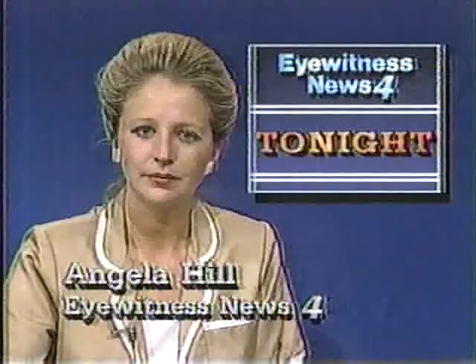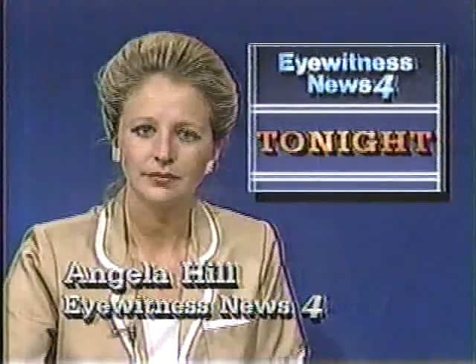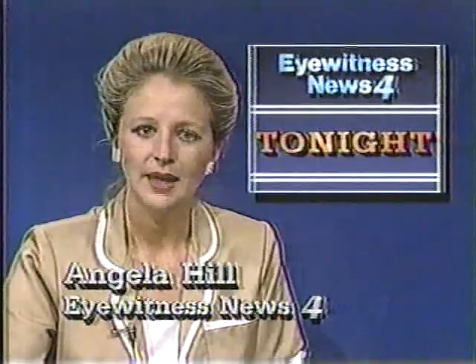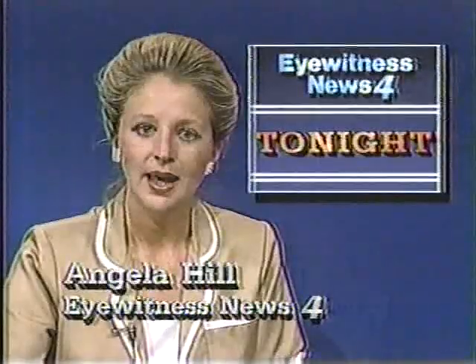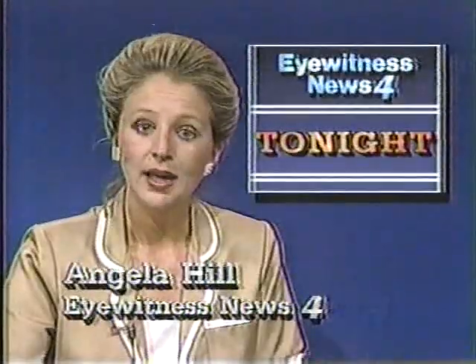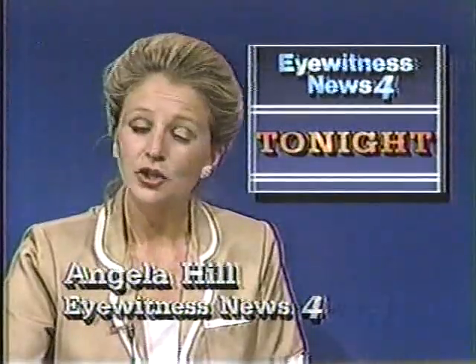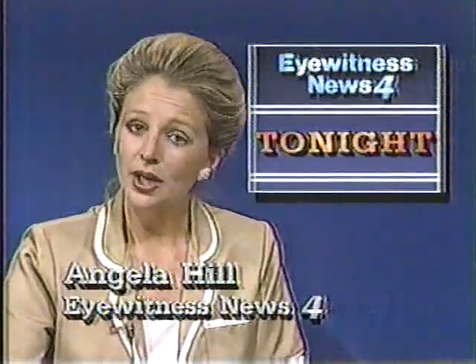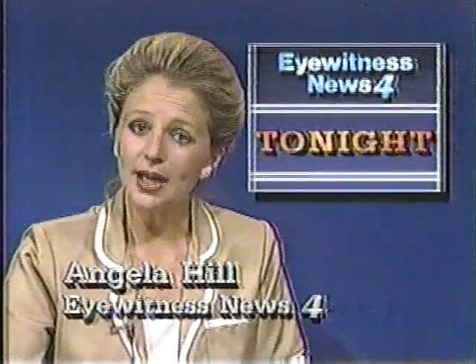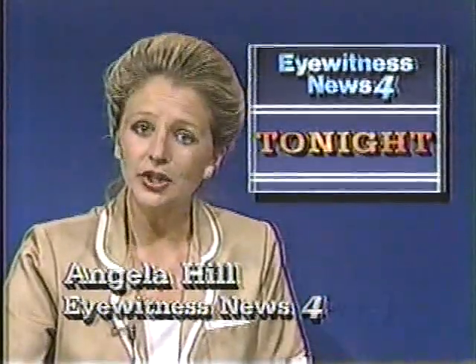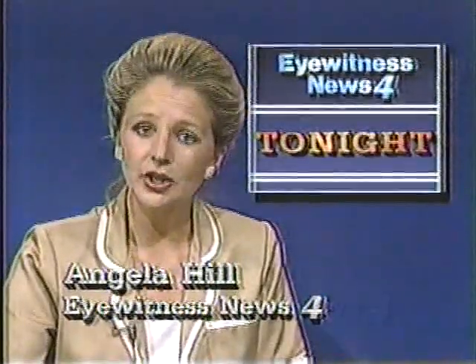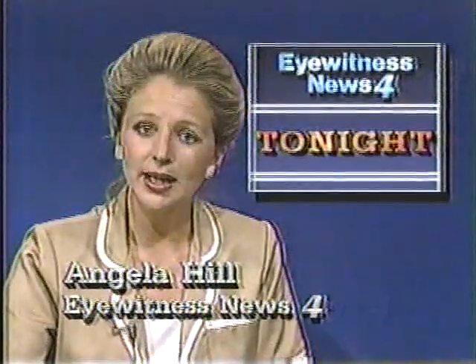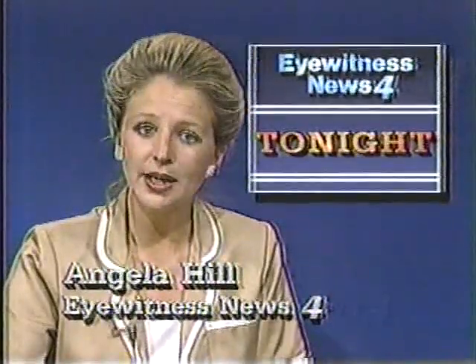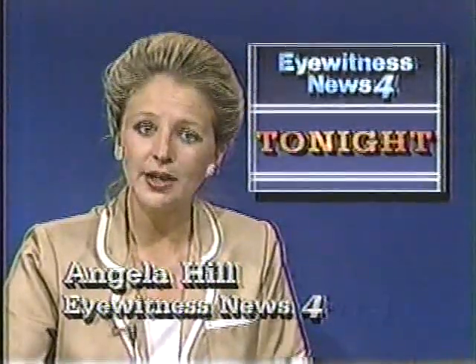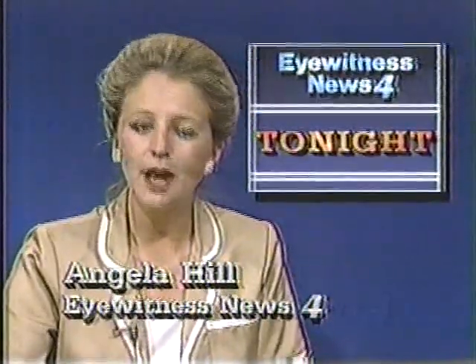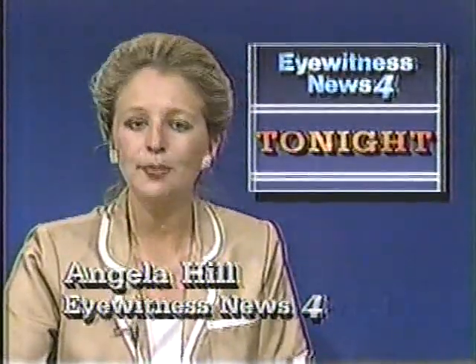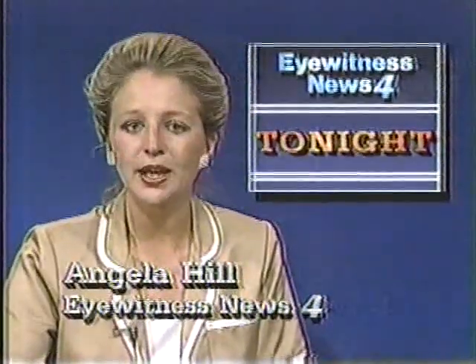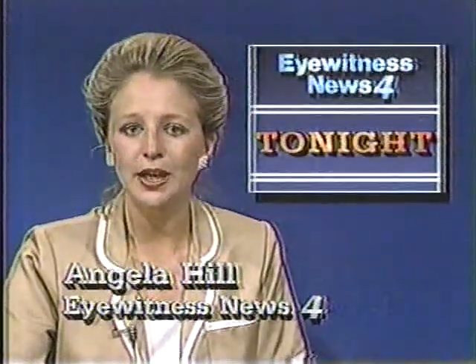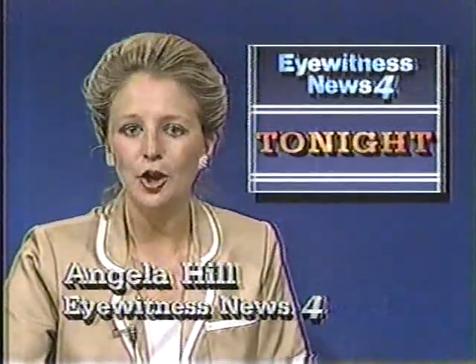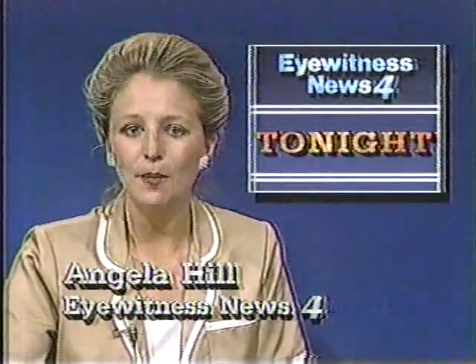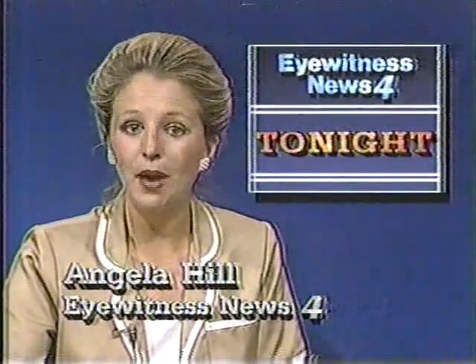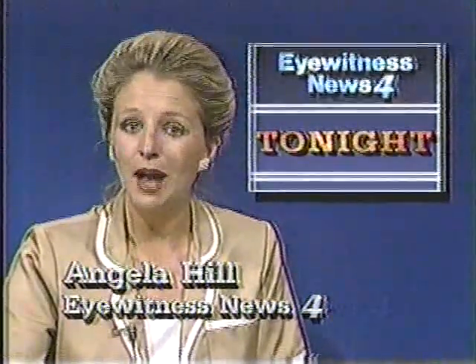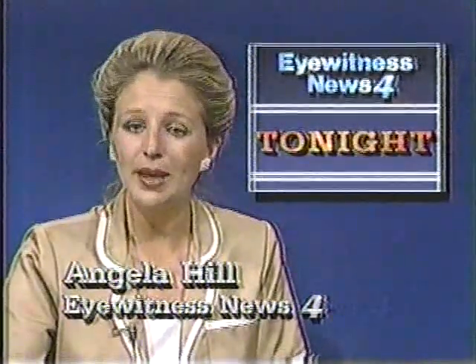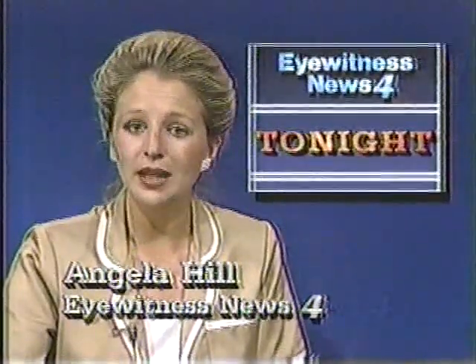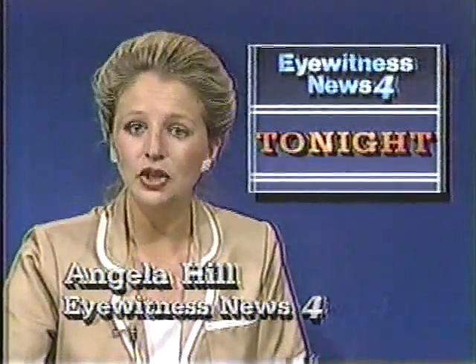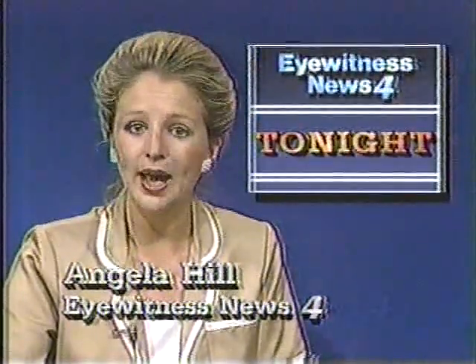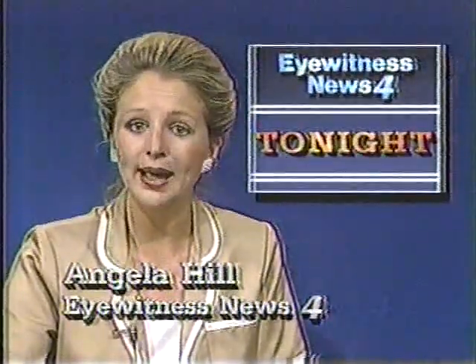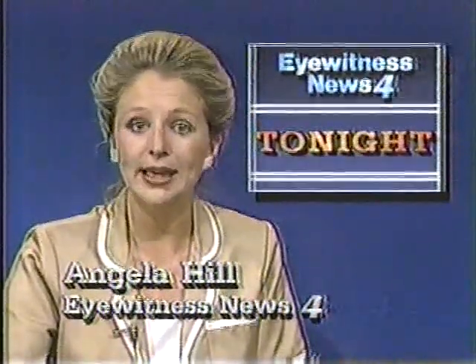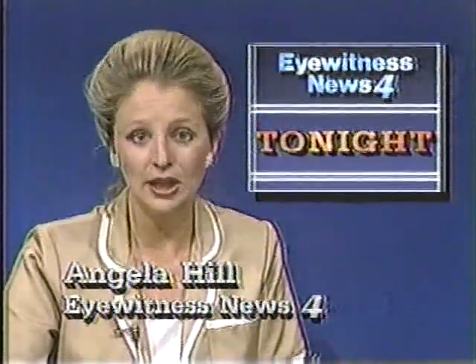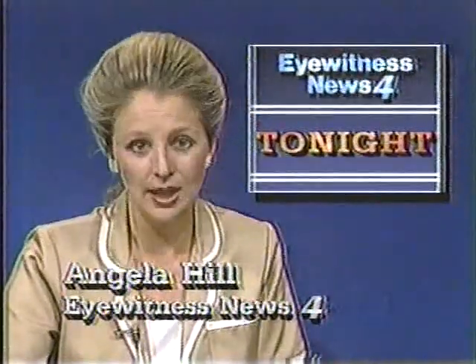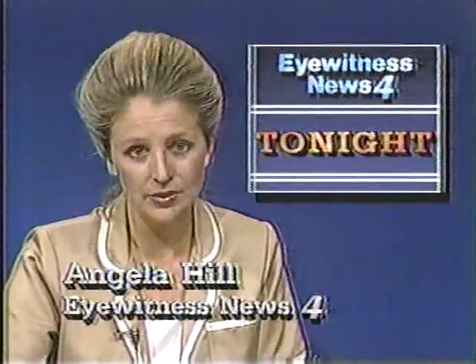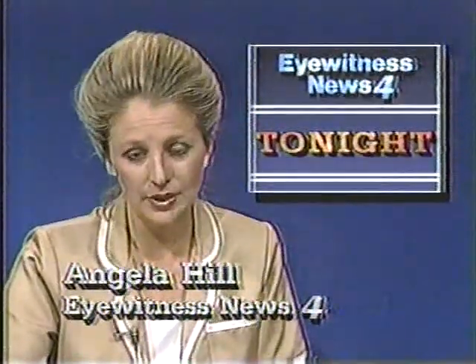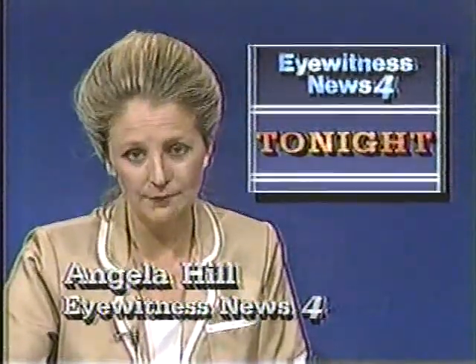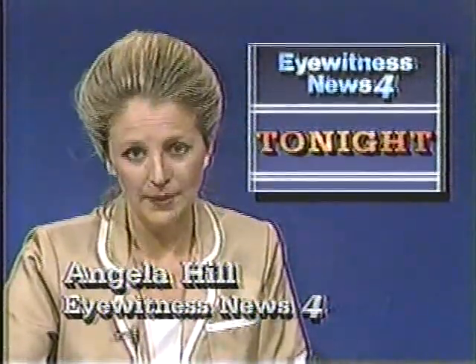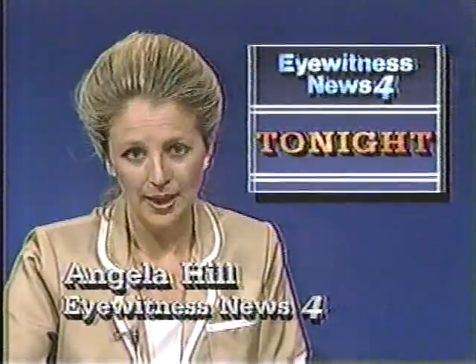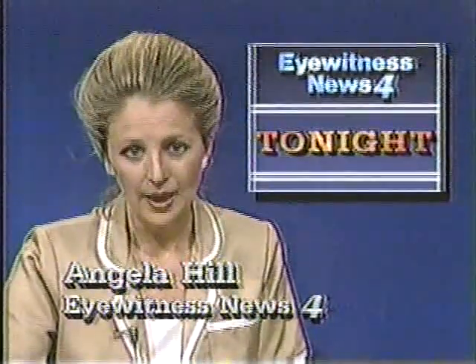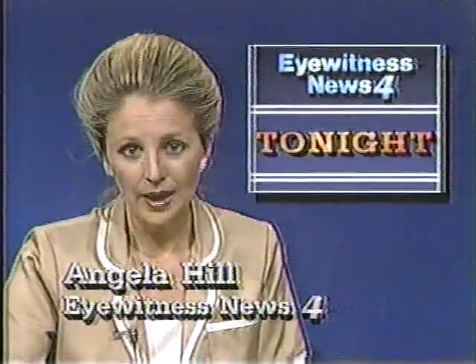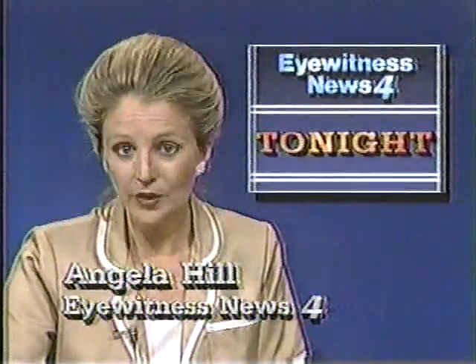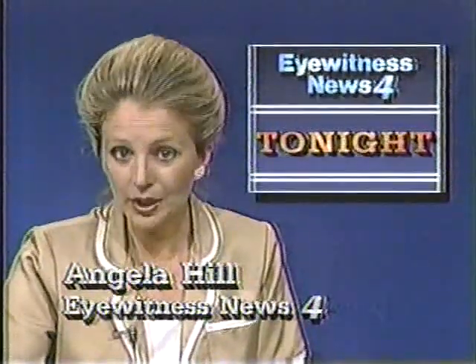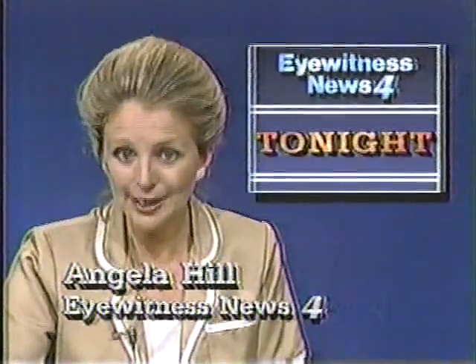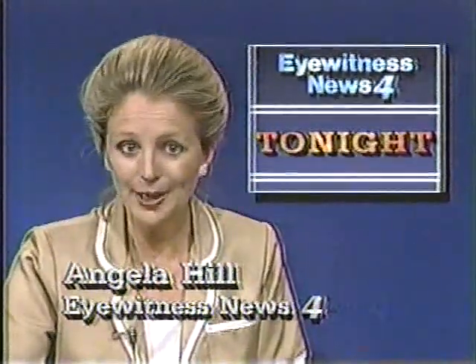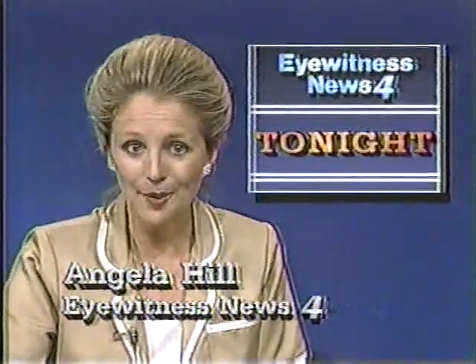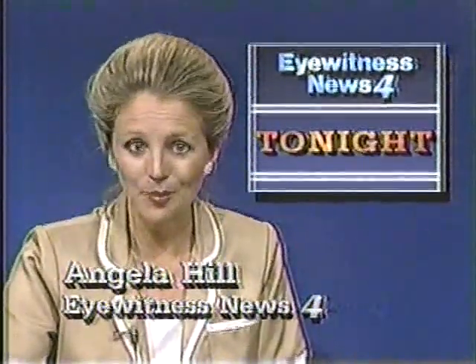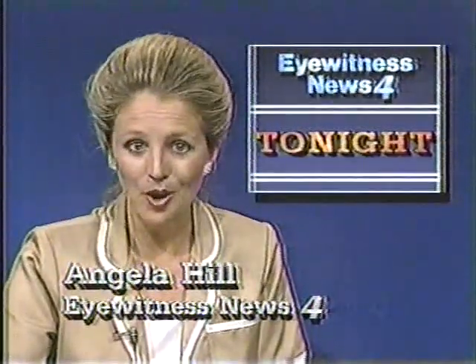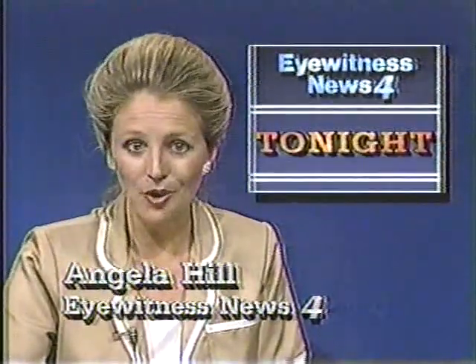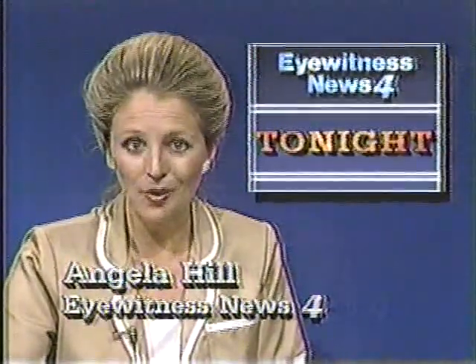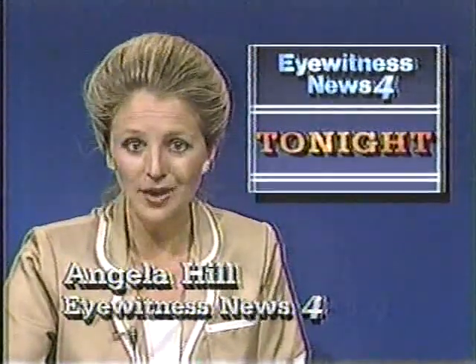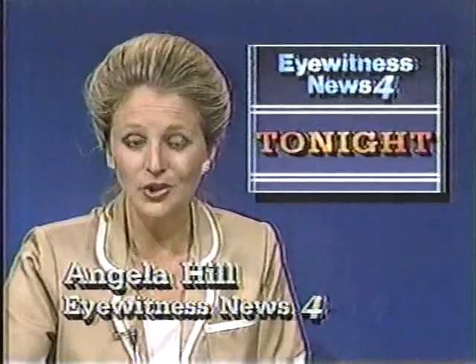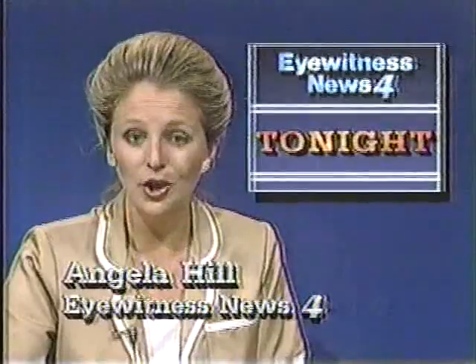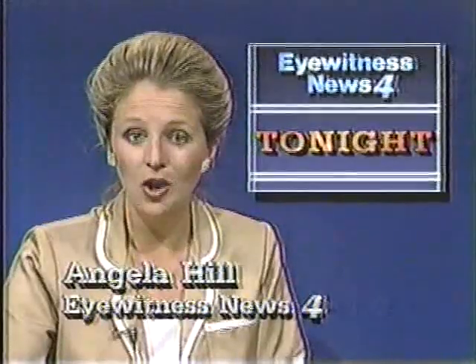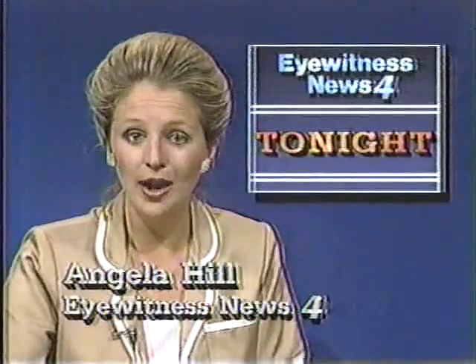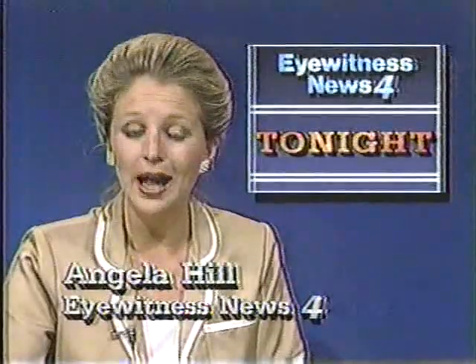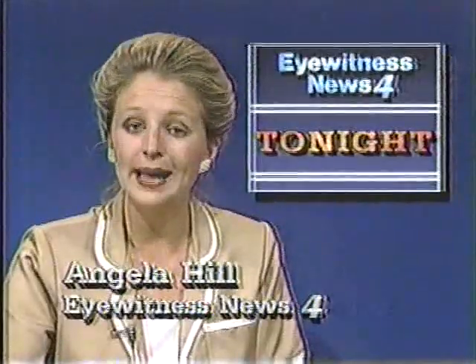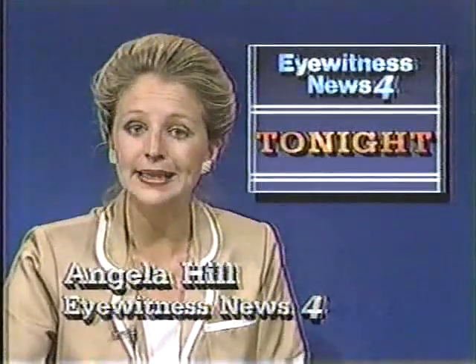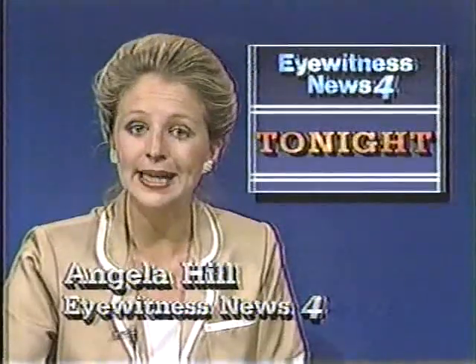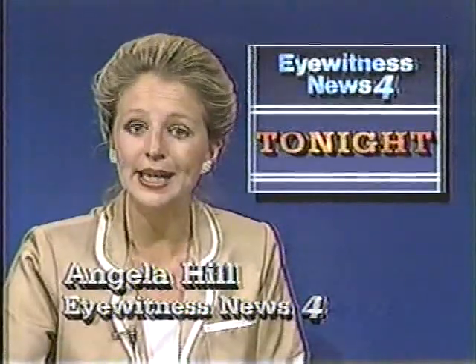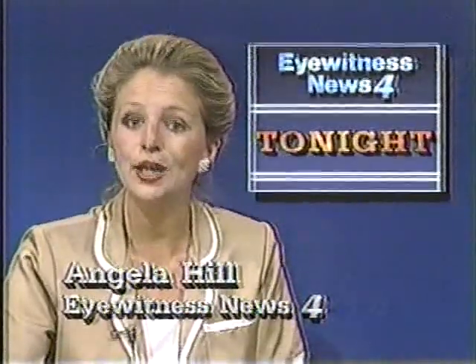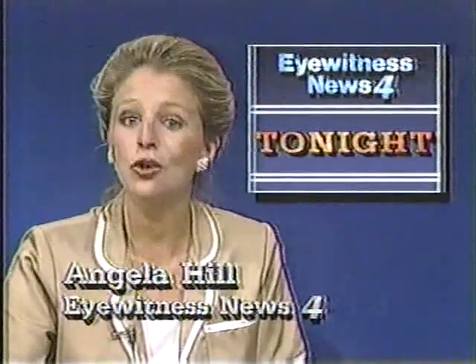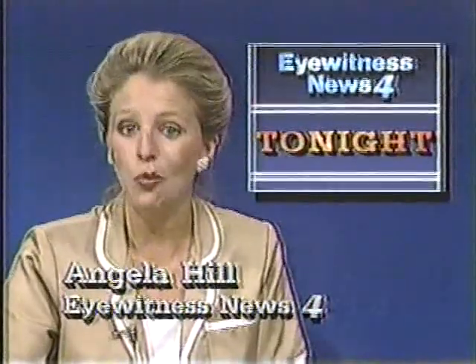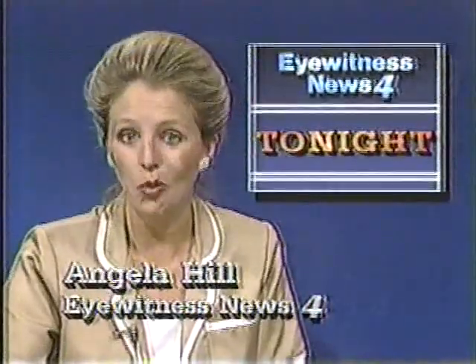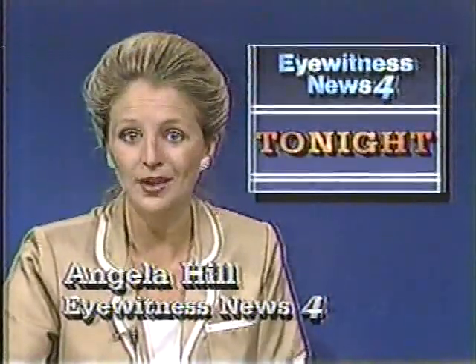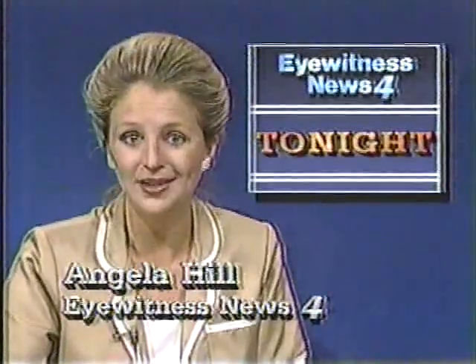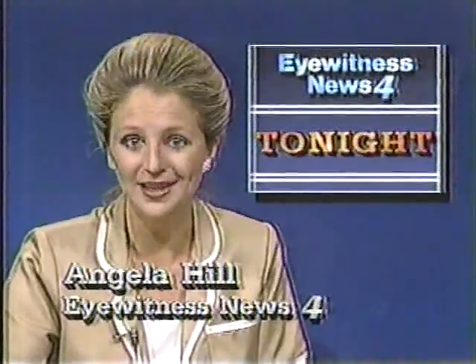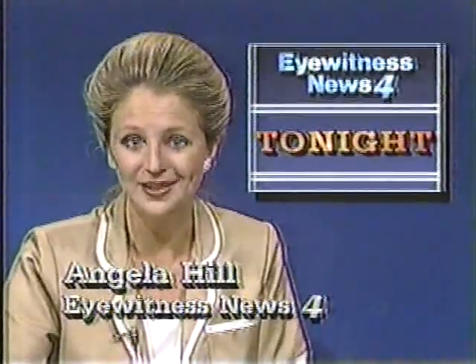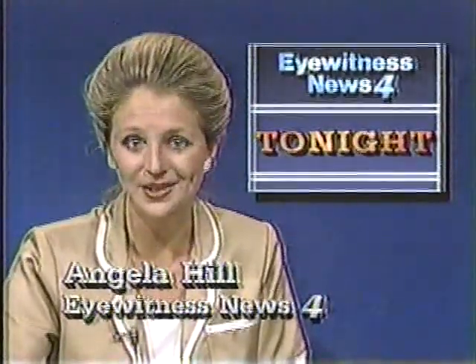Tonight at 10, an update on a bombing attack in London and the cleanup progress along I-10 in New Orleans East.